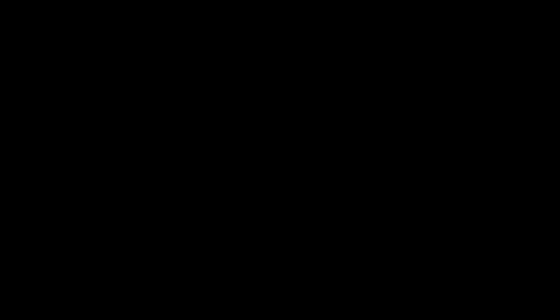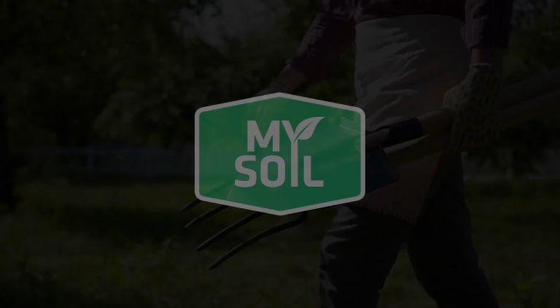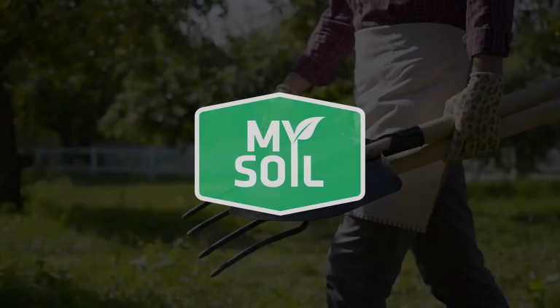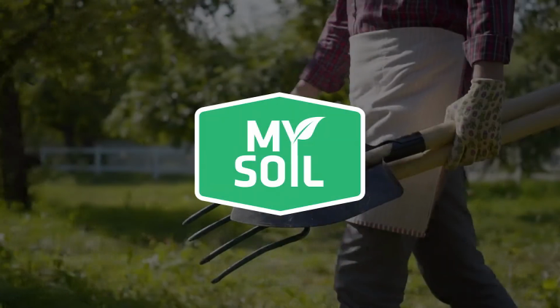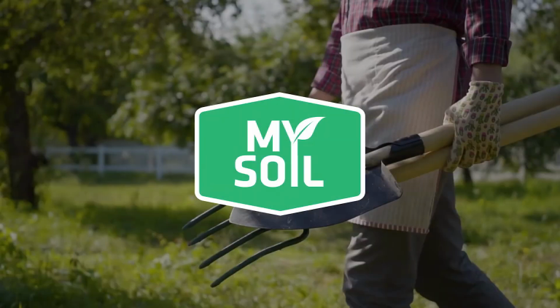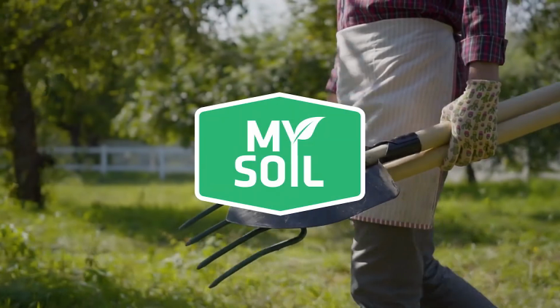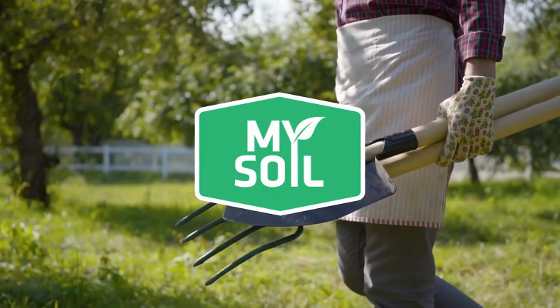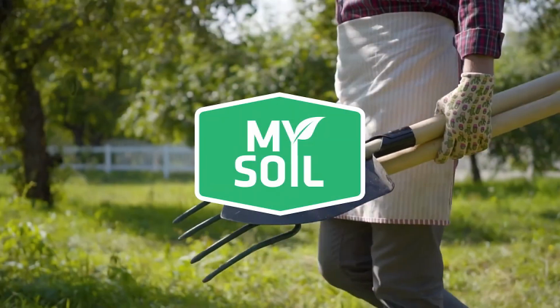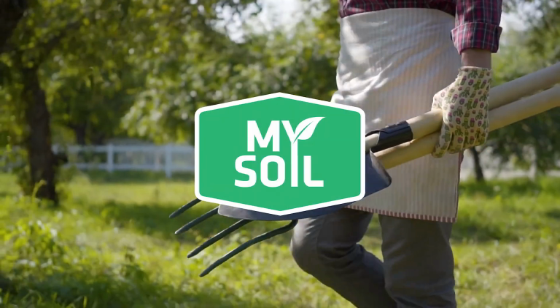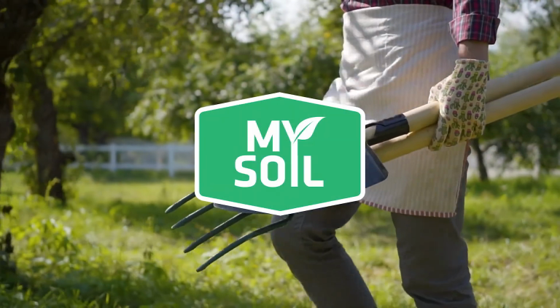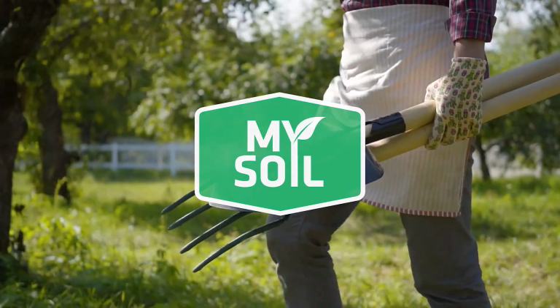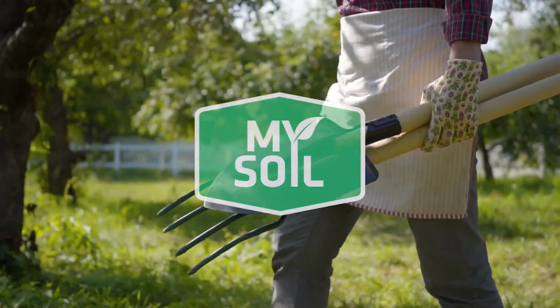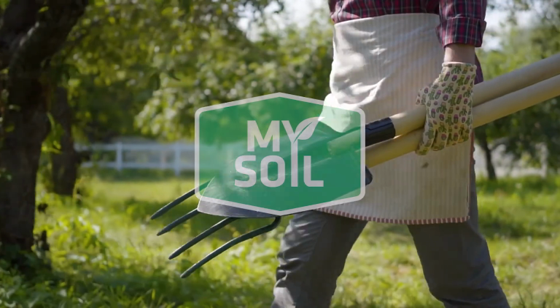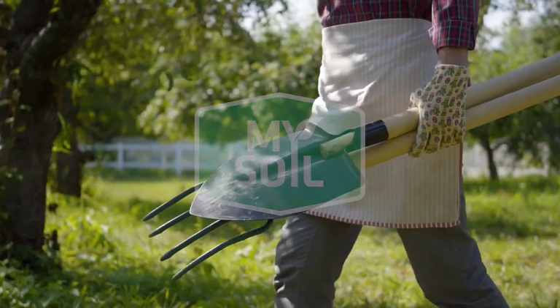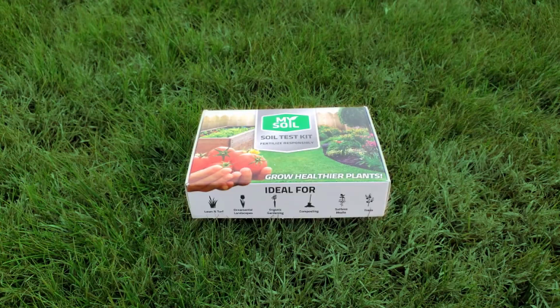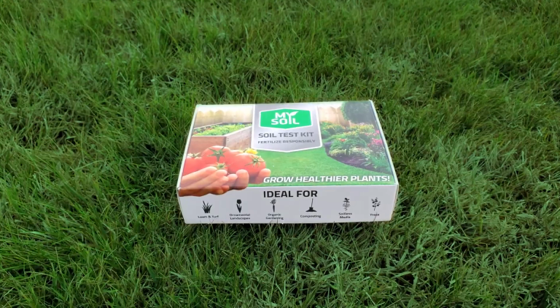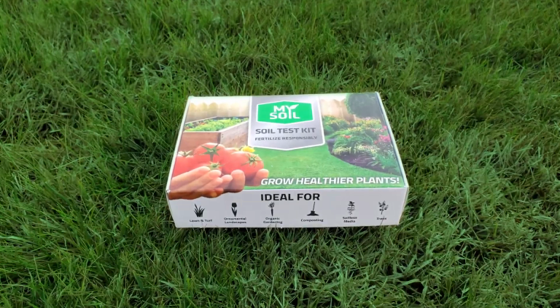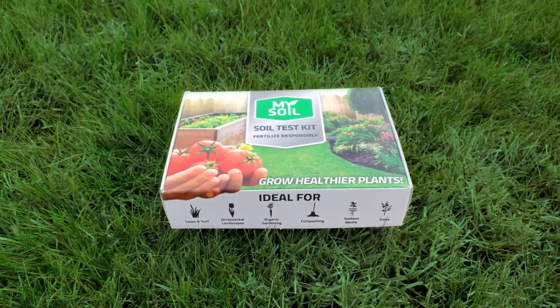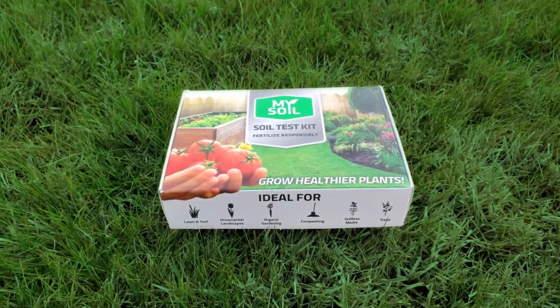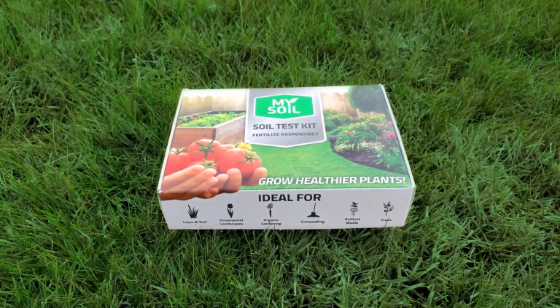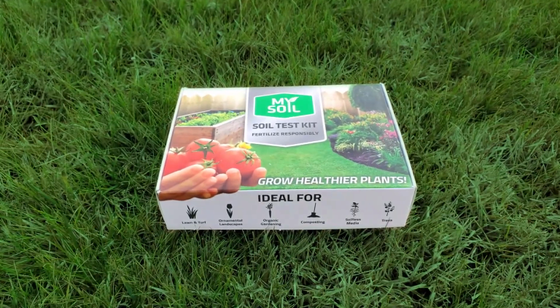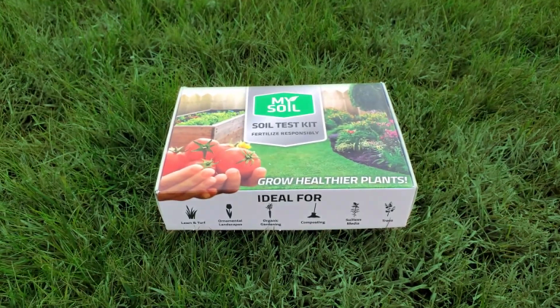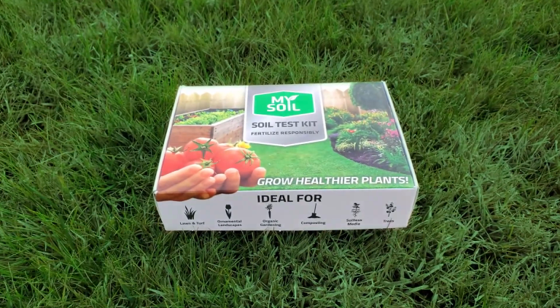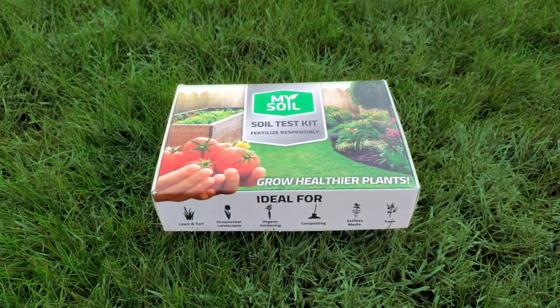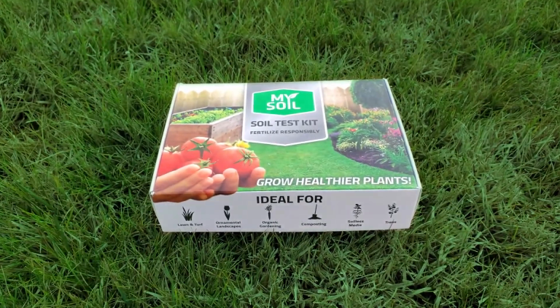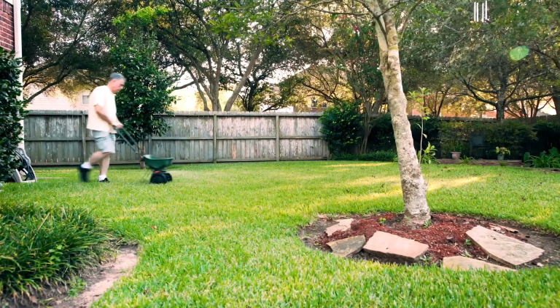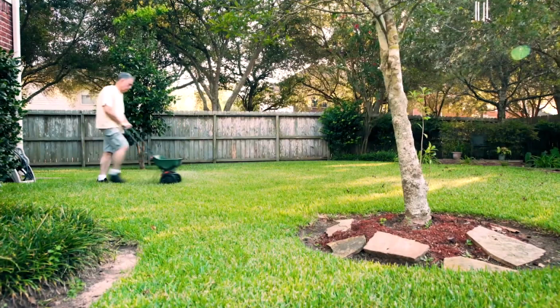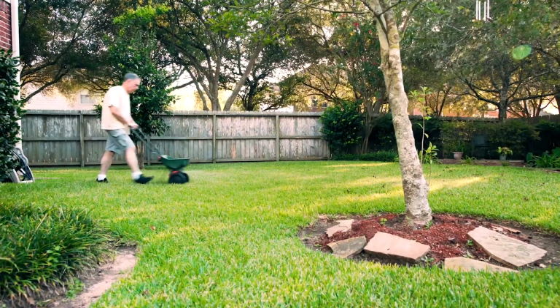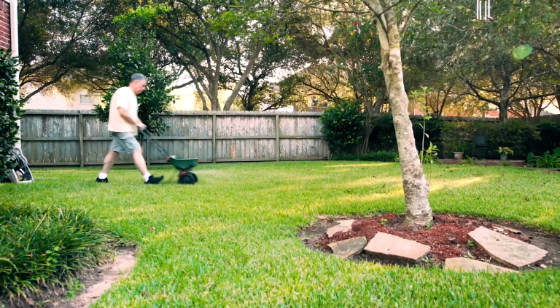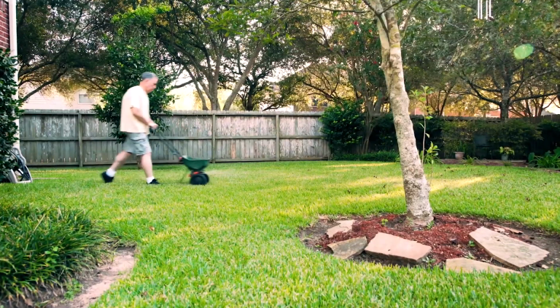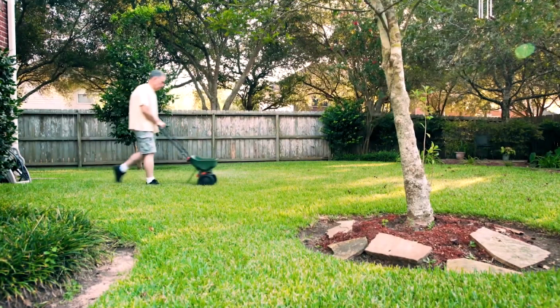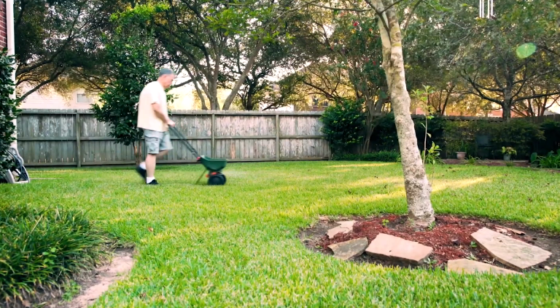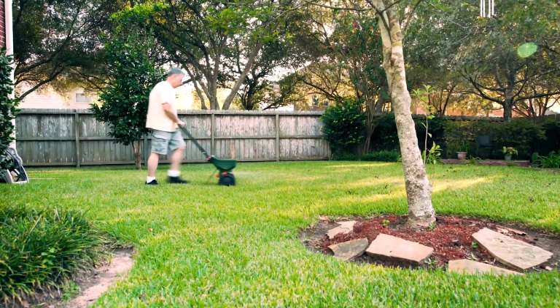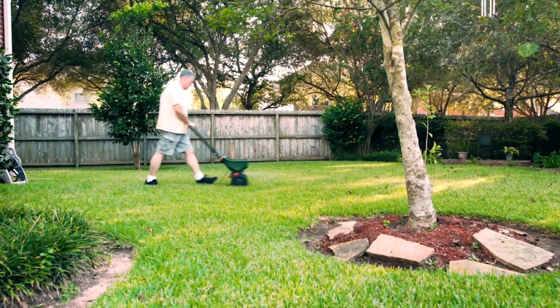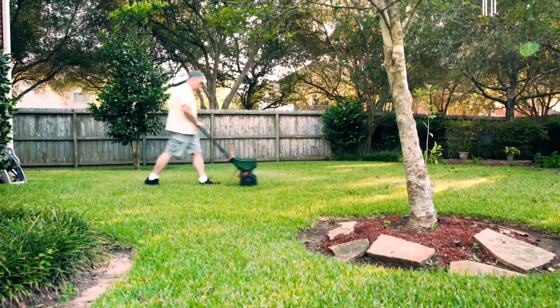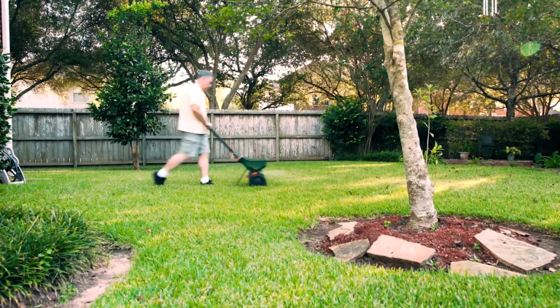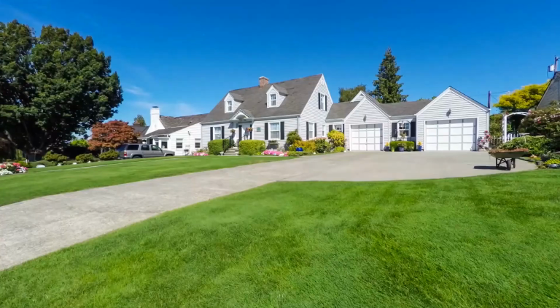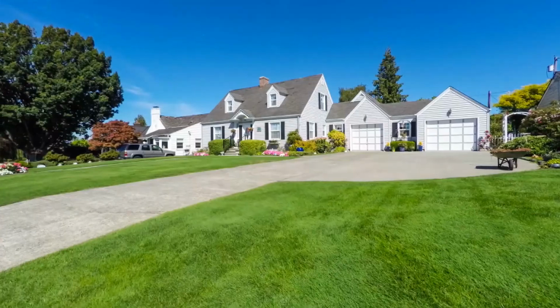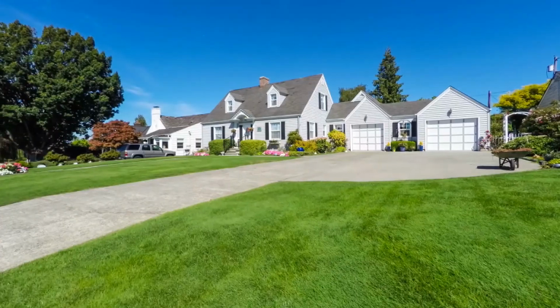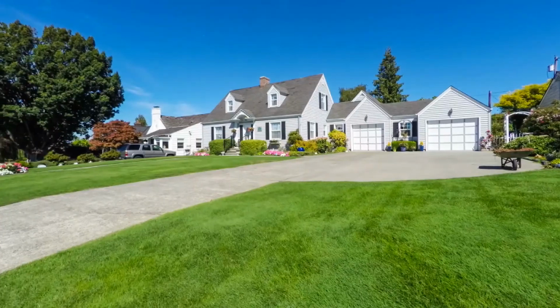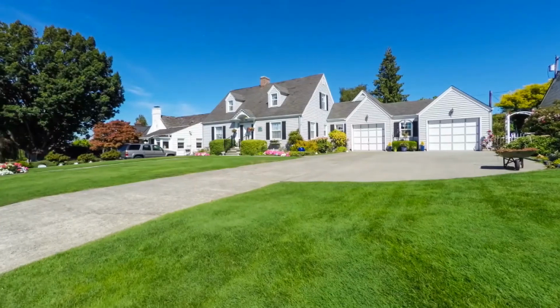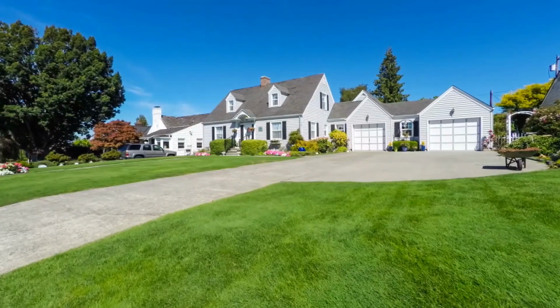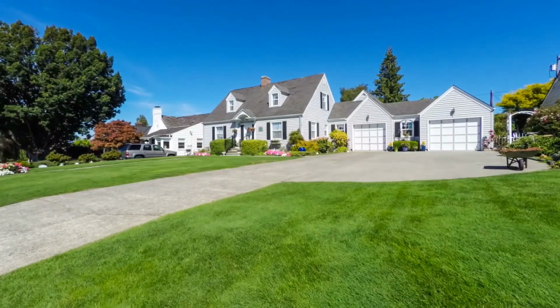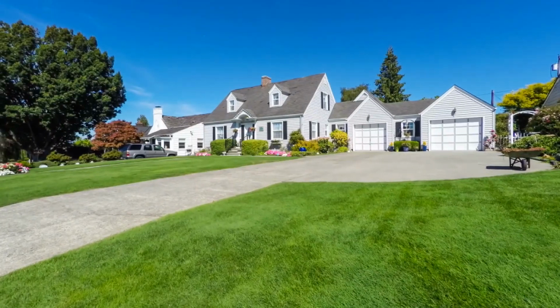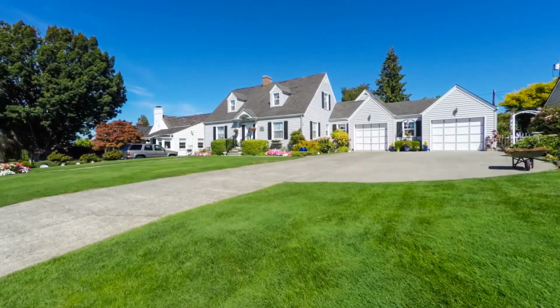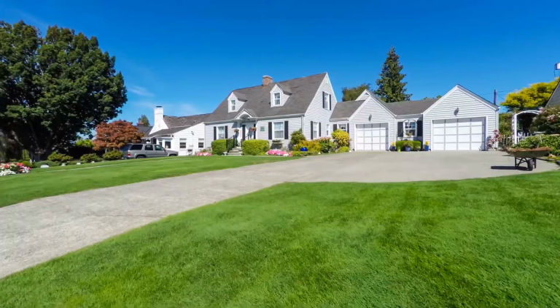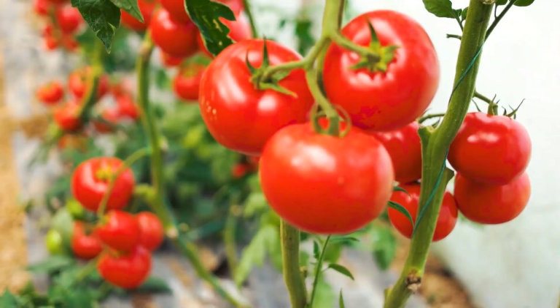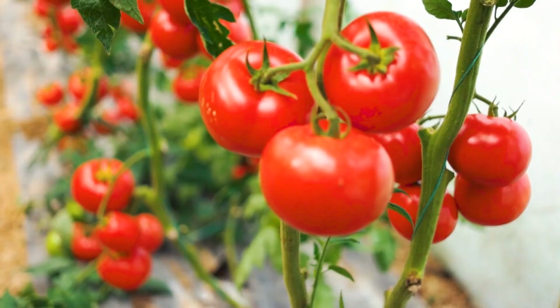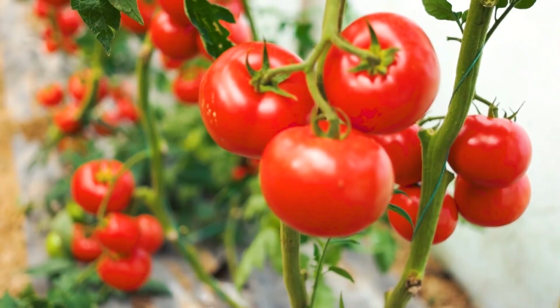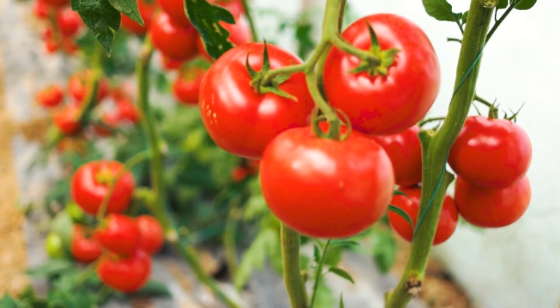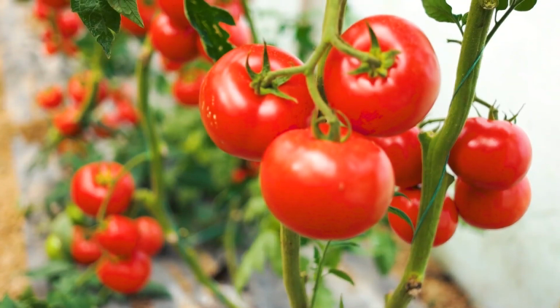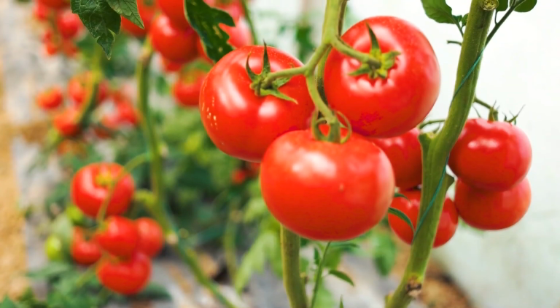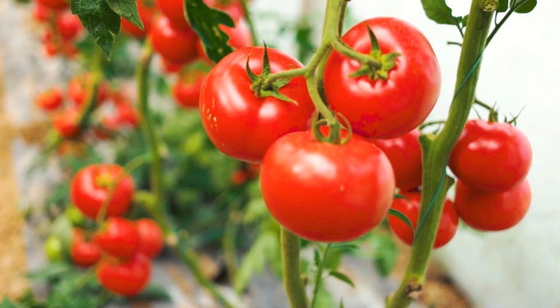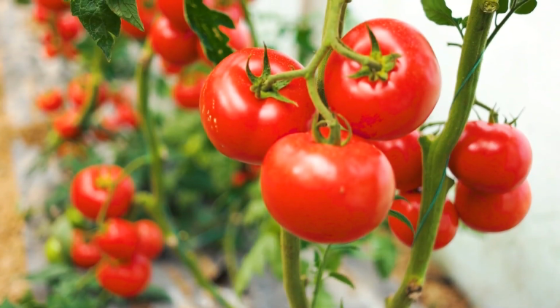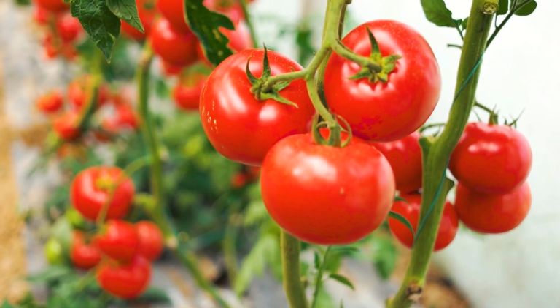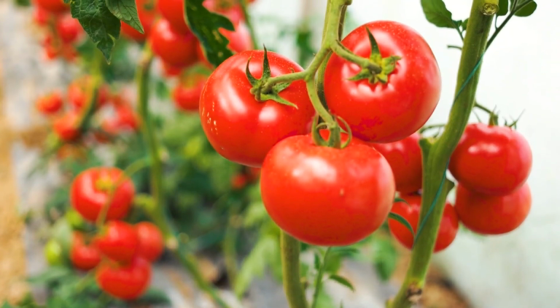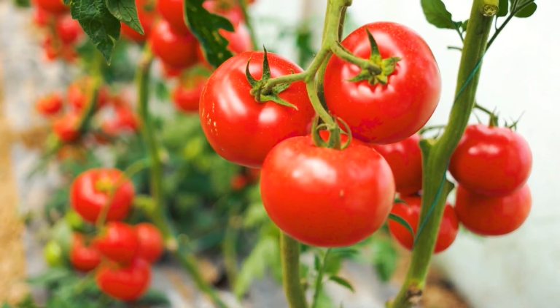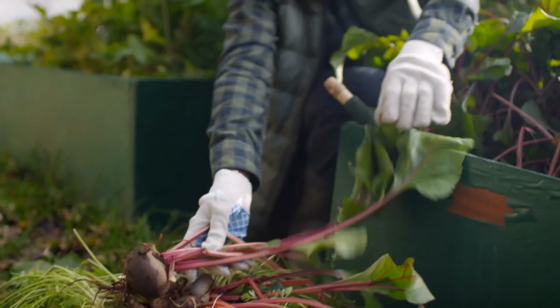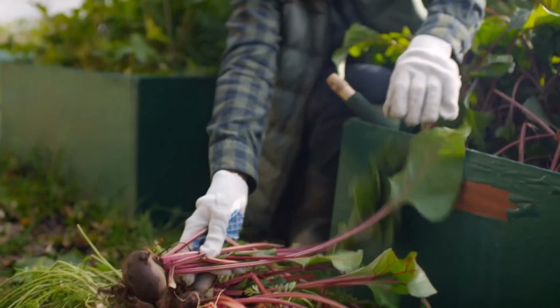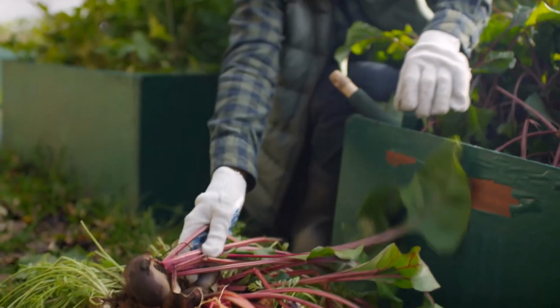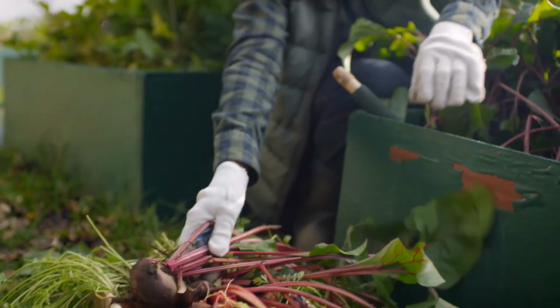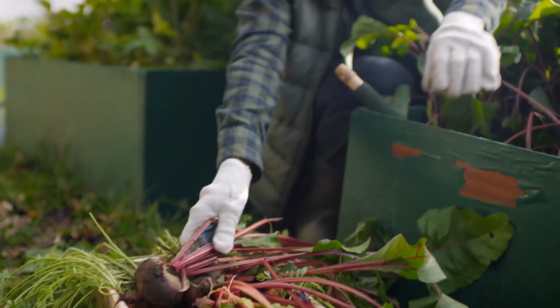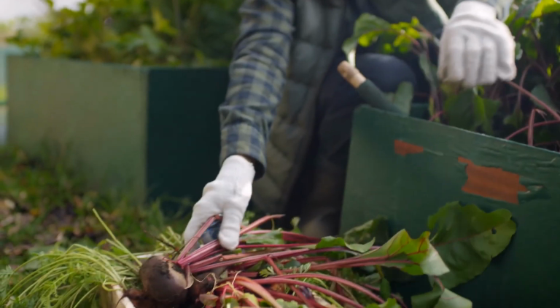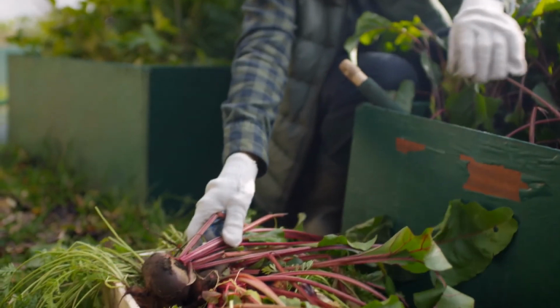MySoil is the ultimate tool in your toolbox, helping you make actionable decisions to grow the healthiest lawn and garden. Here is how MySoil works.